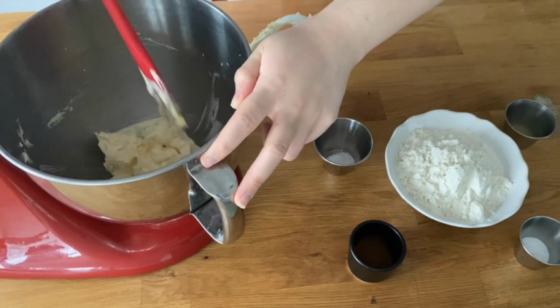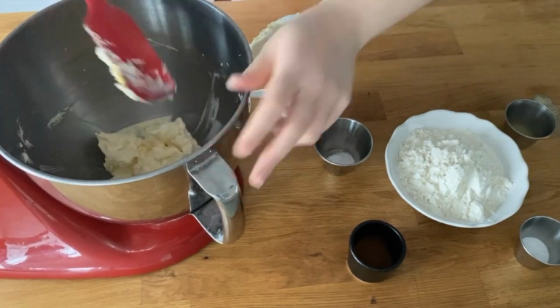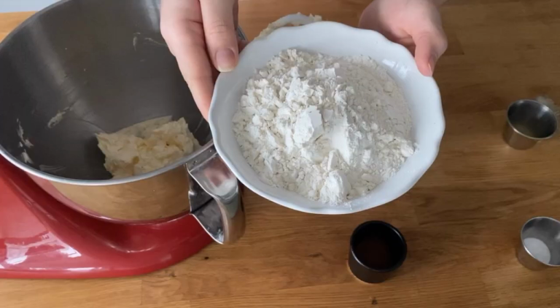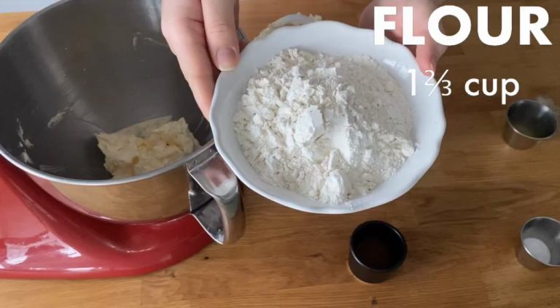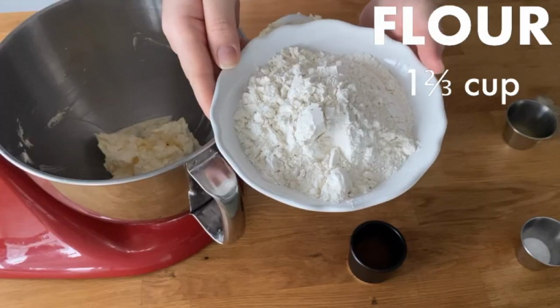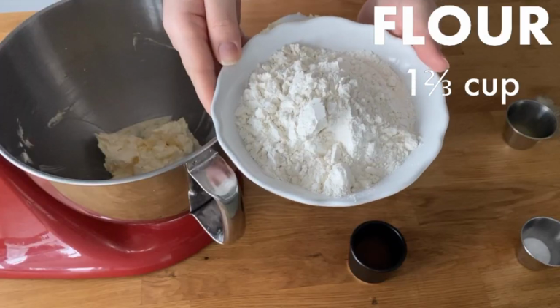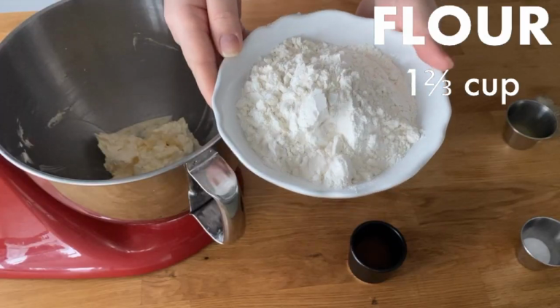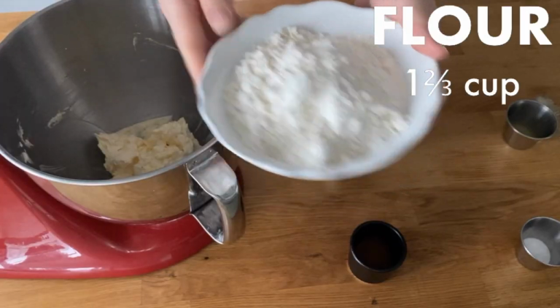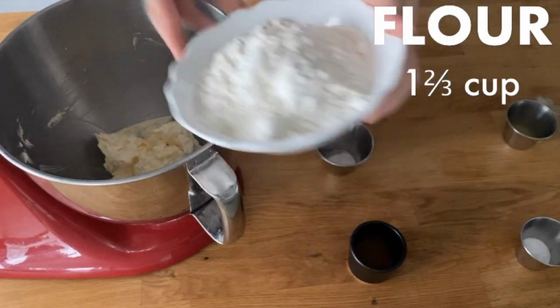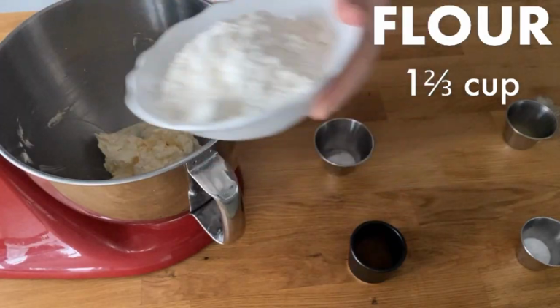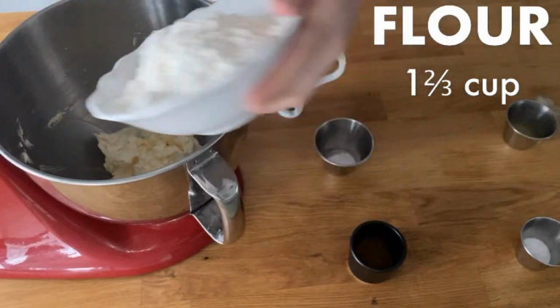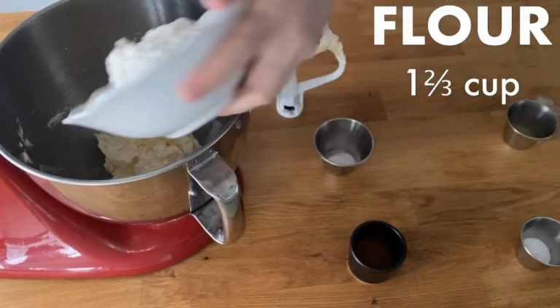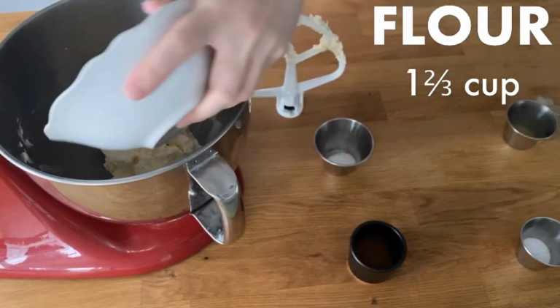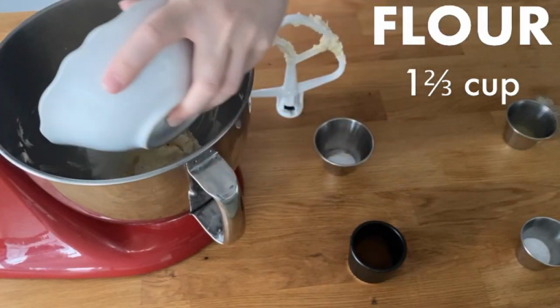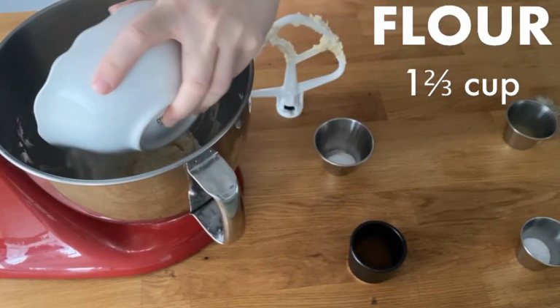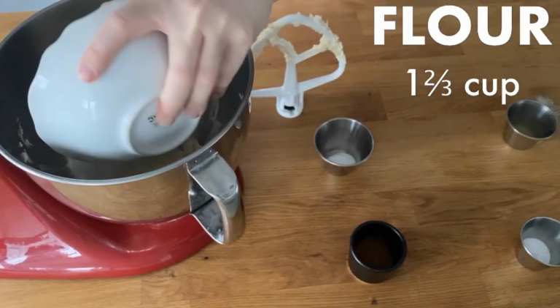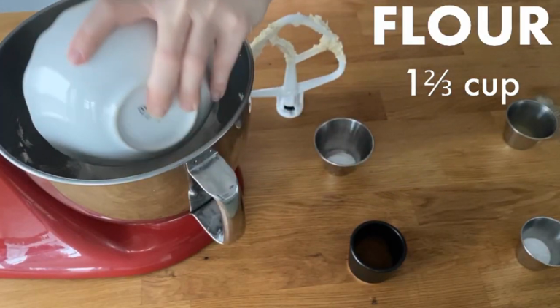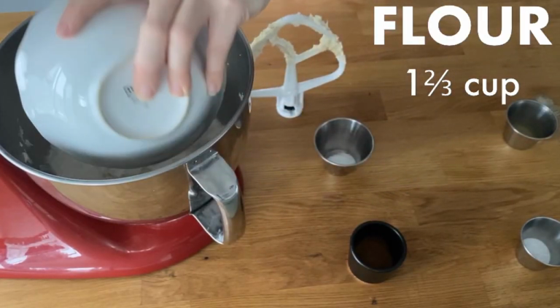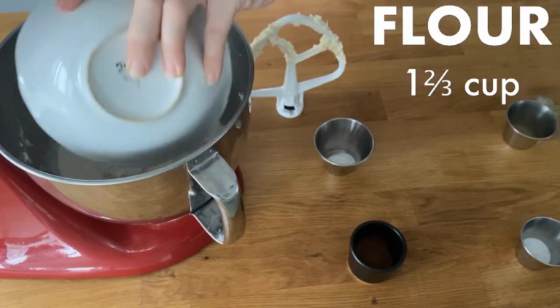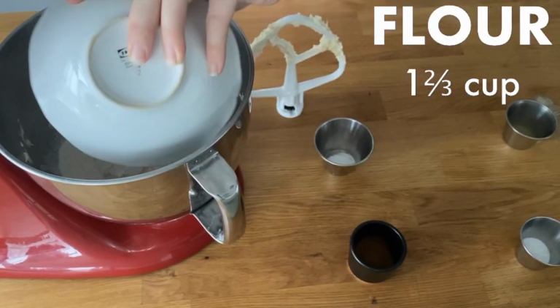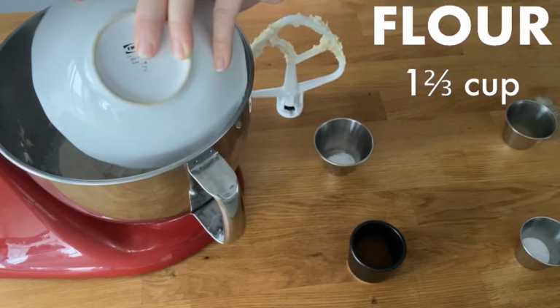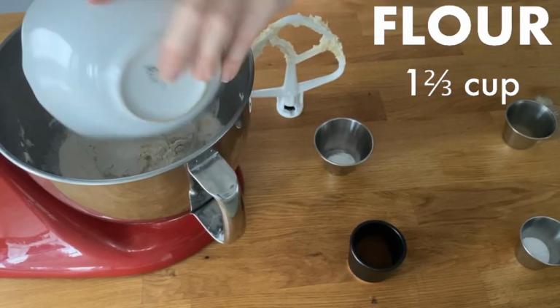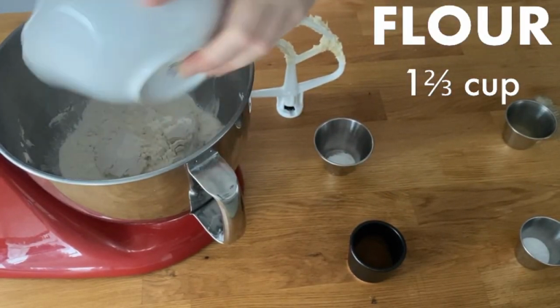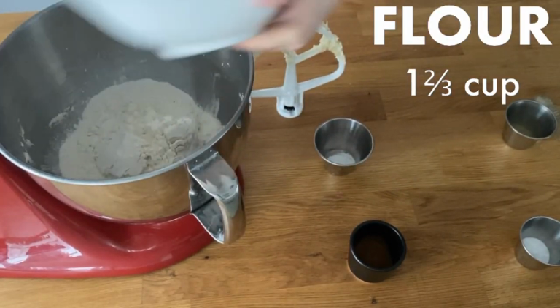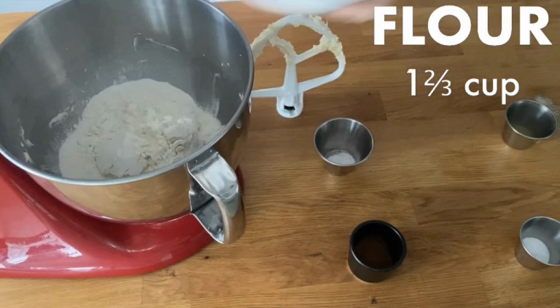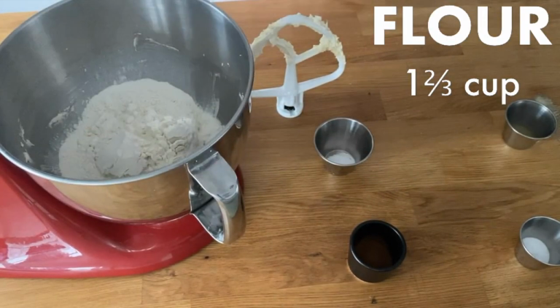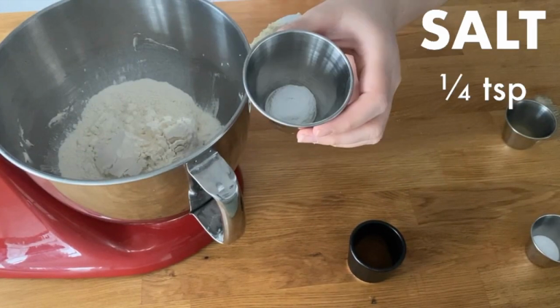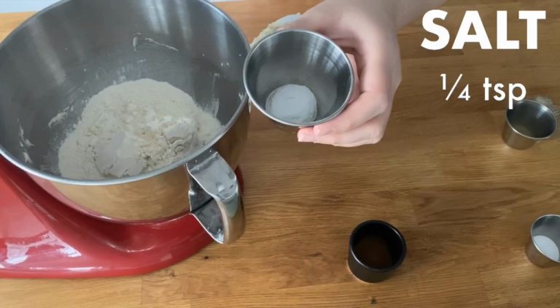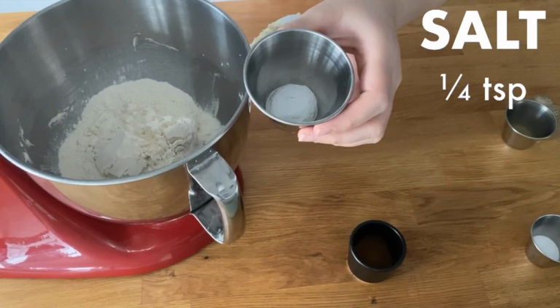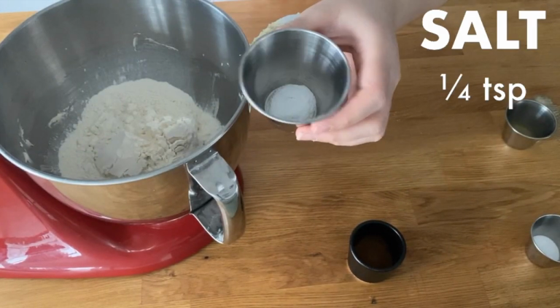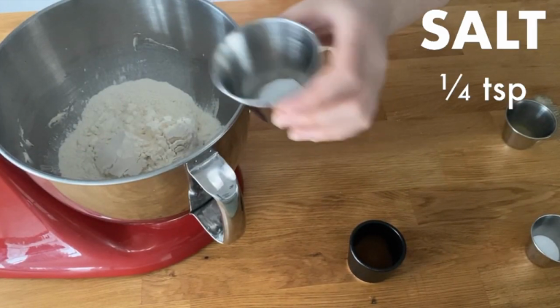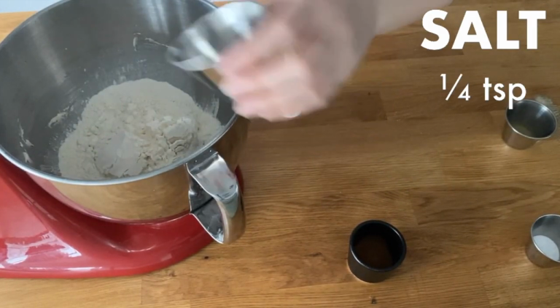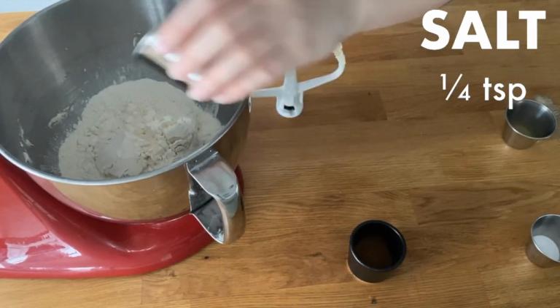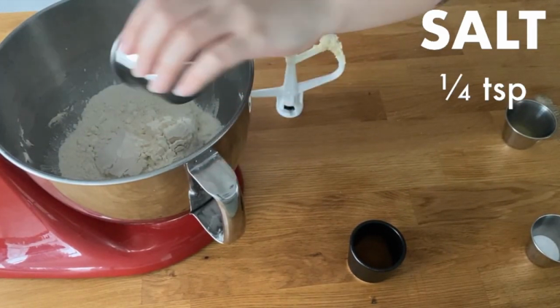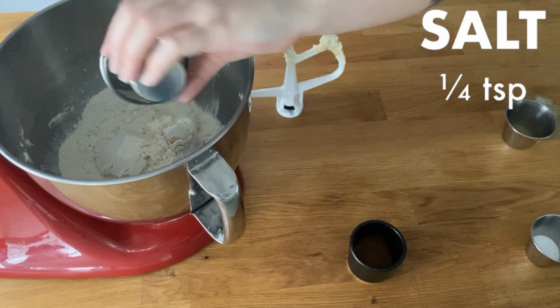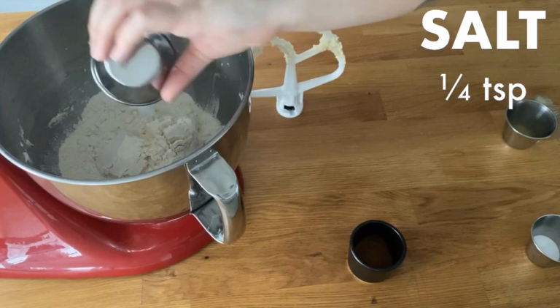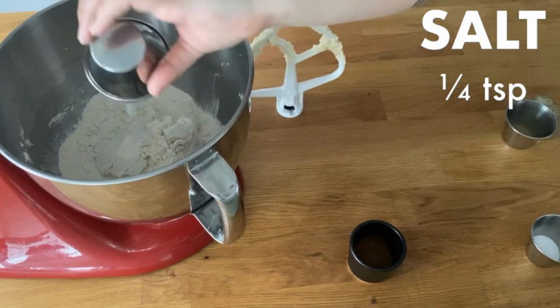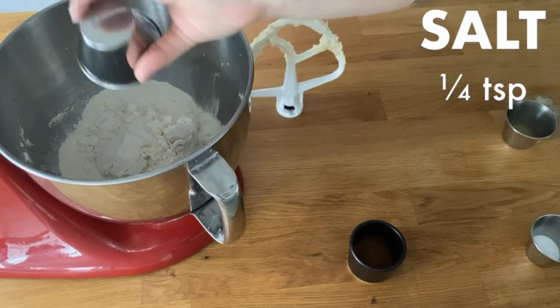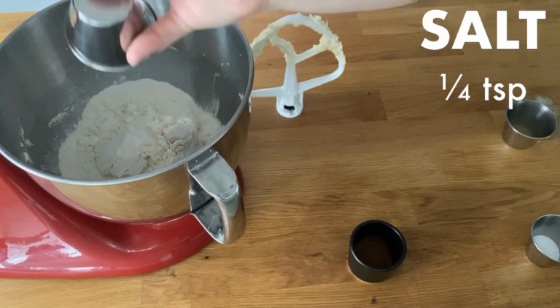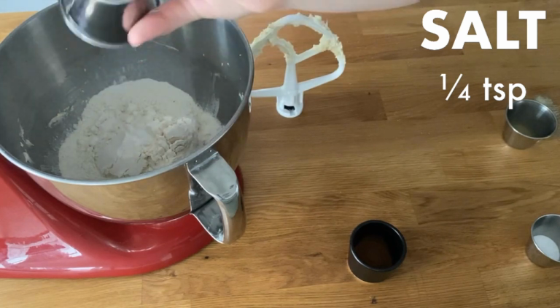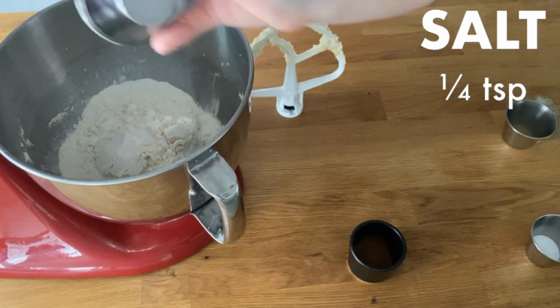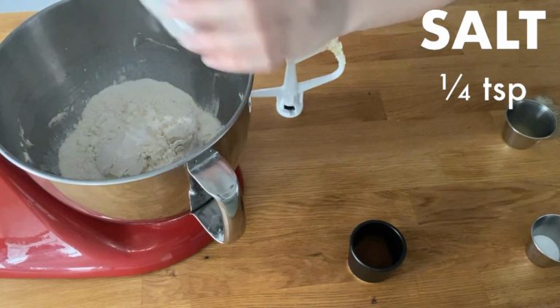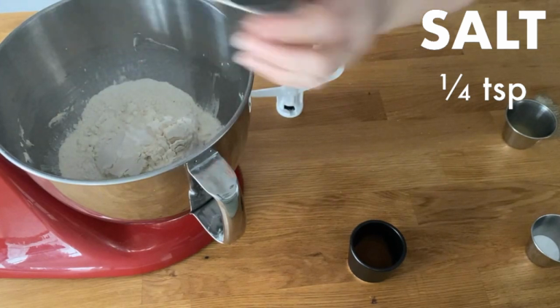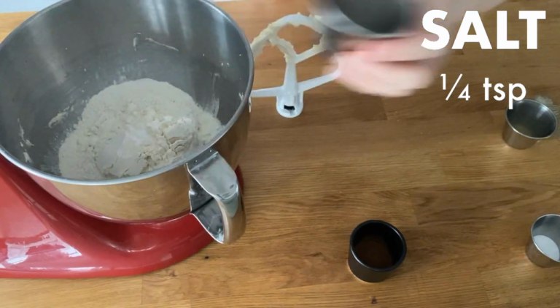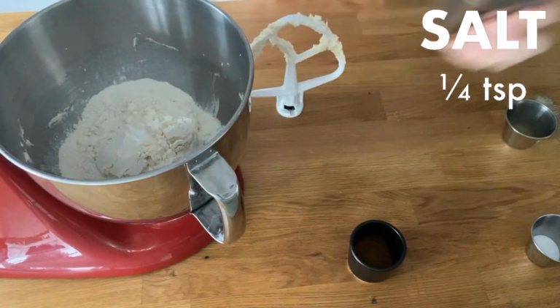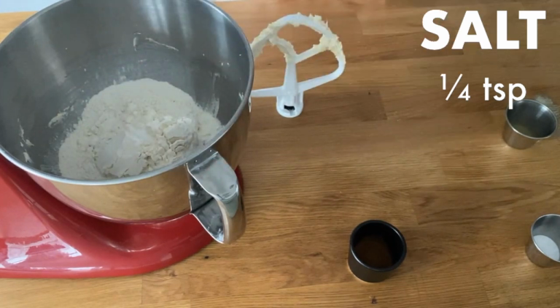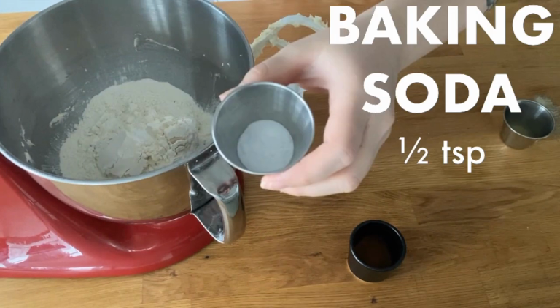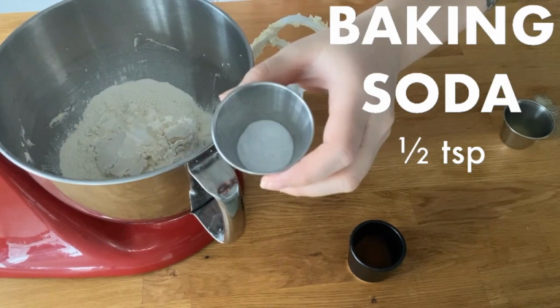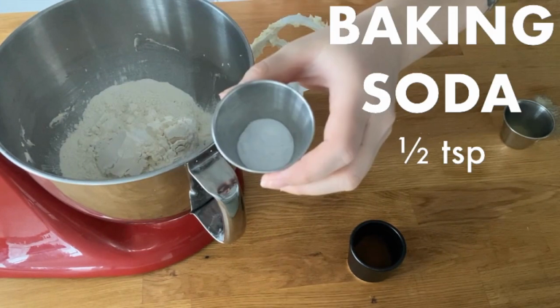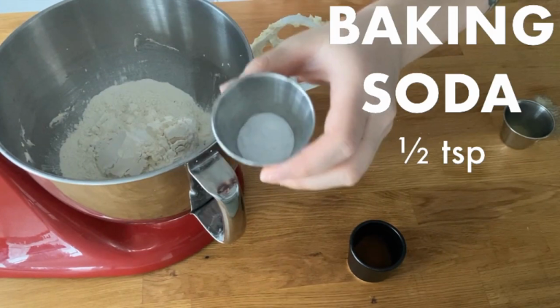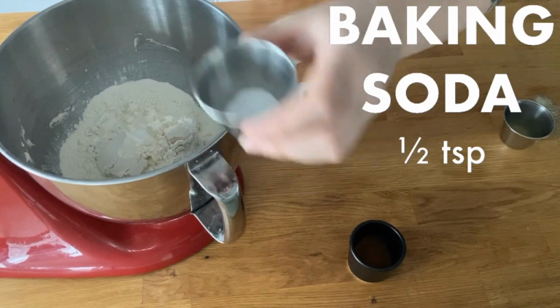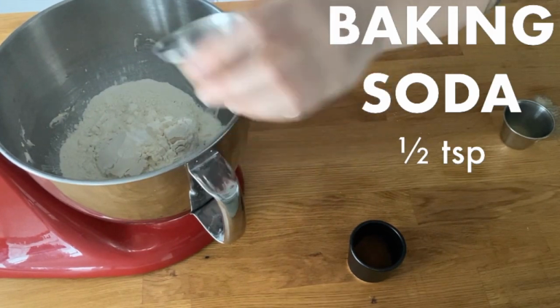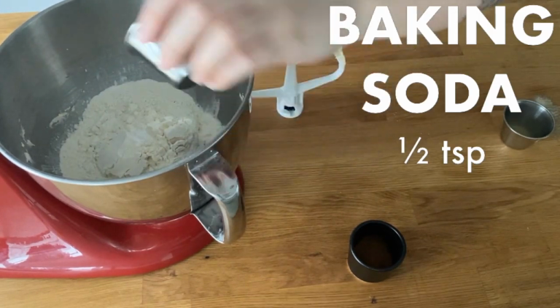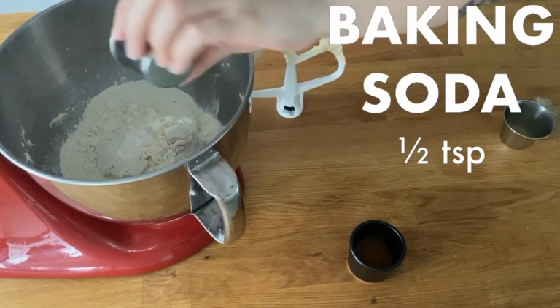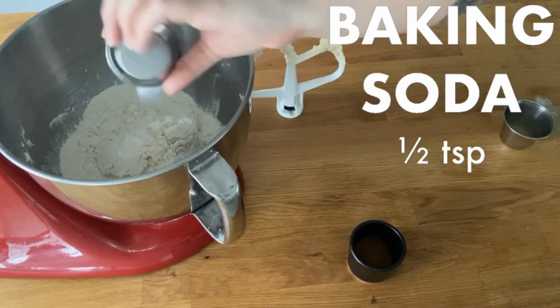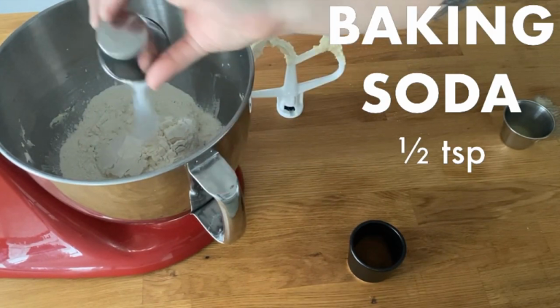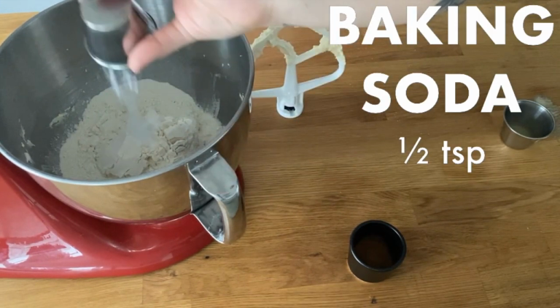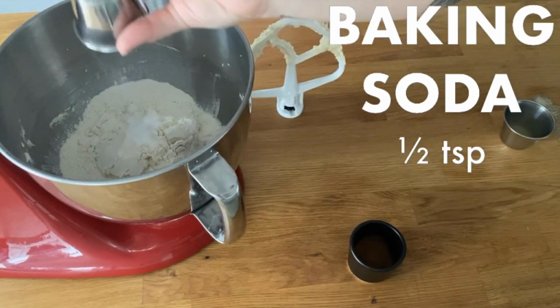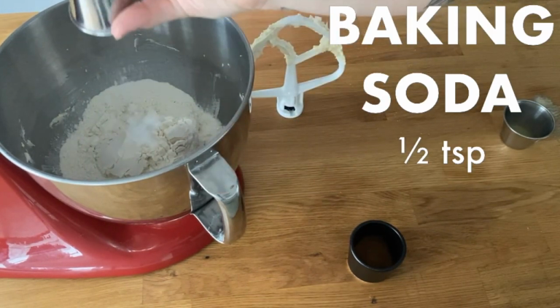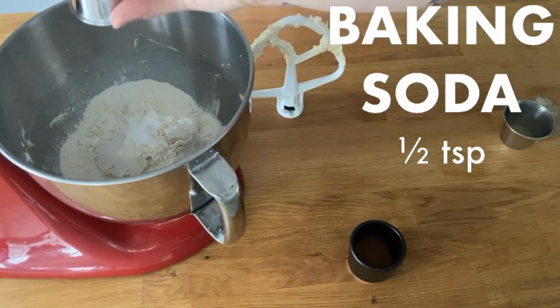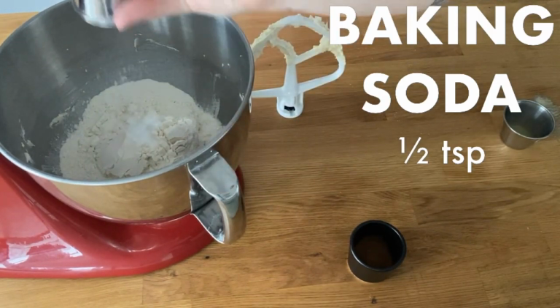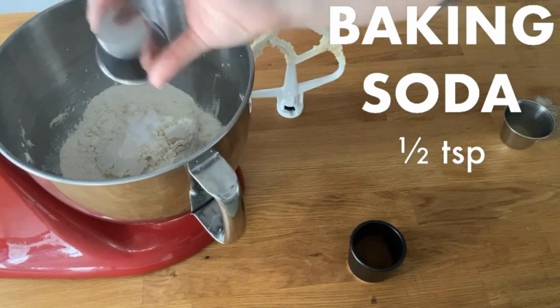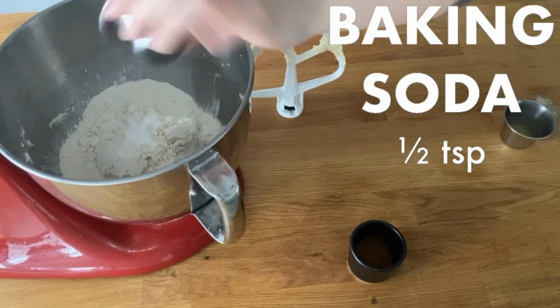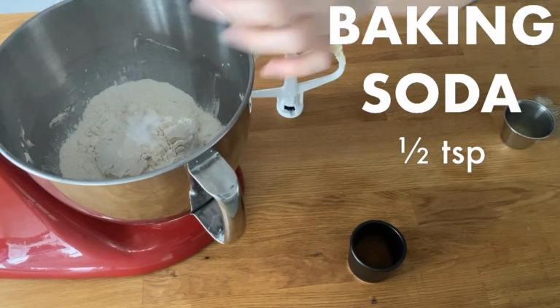Add the remaining dry ingredients and only mix it until it's fully incorporated. Do not over mix this step.